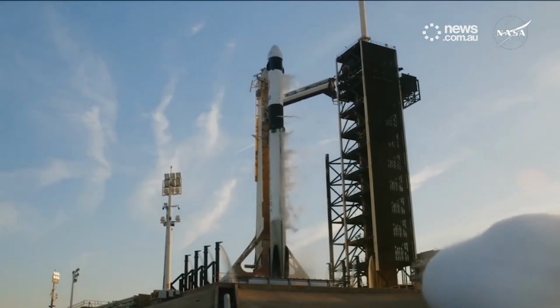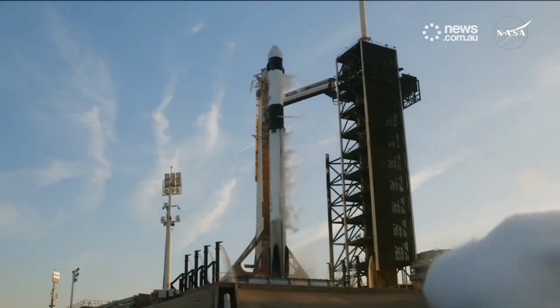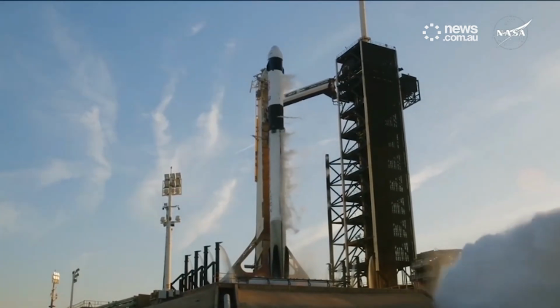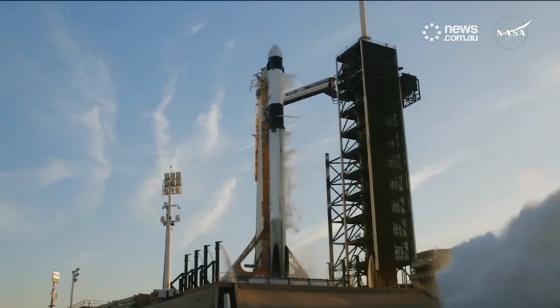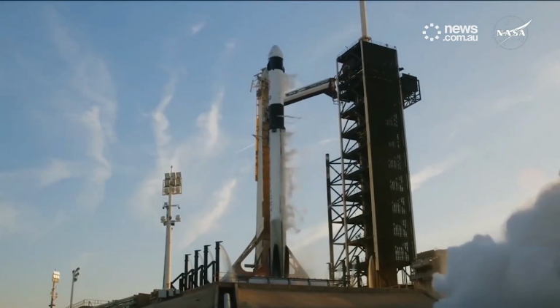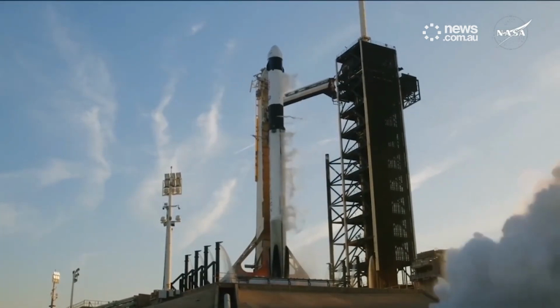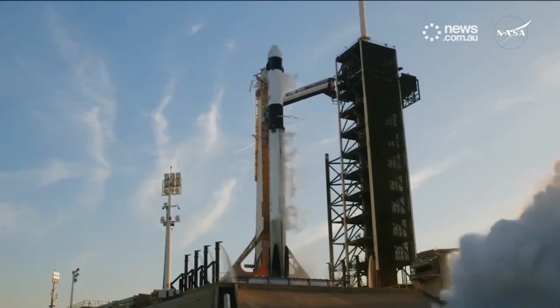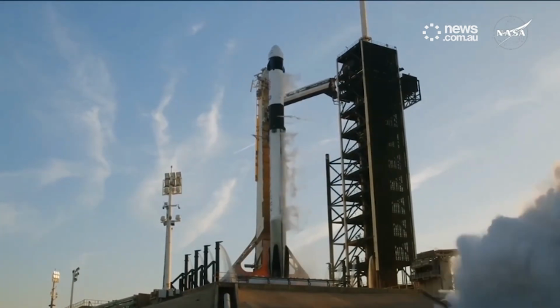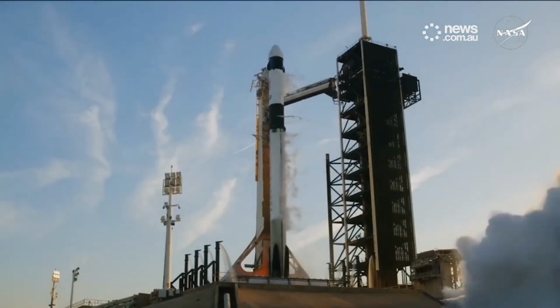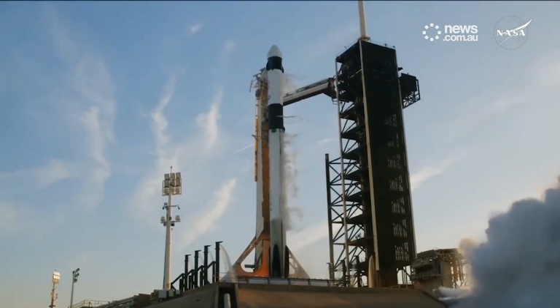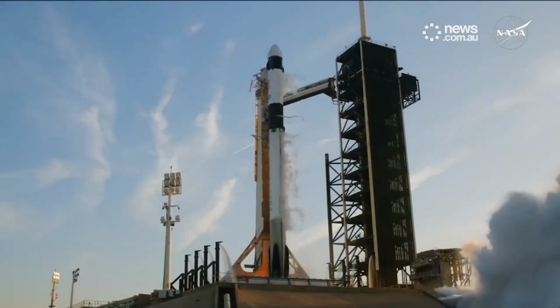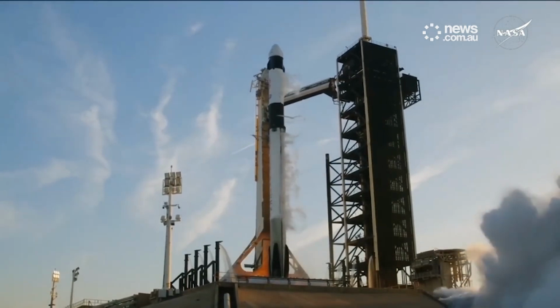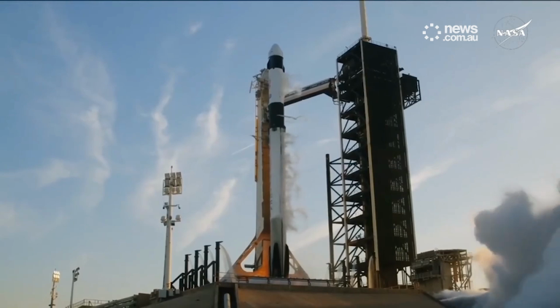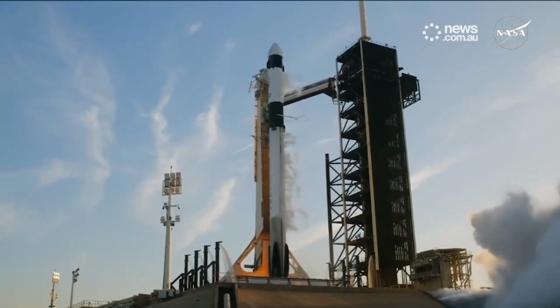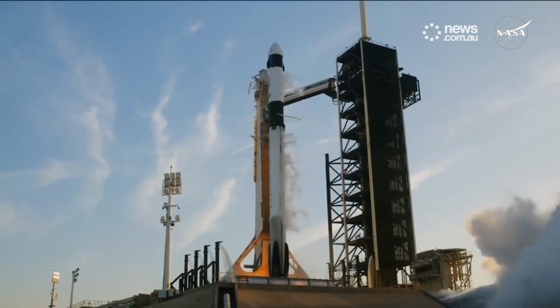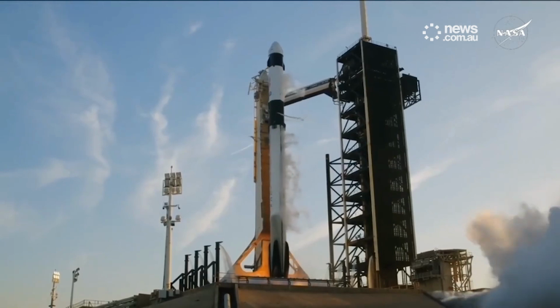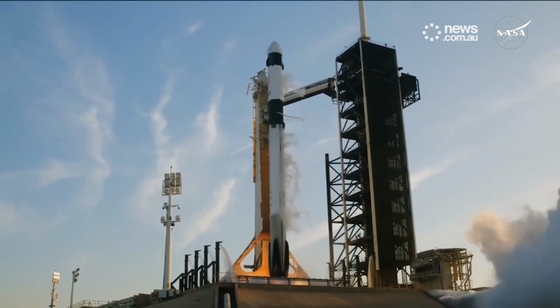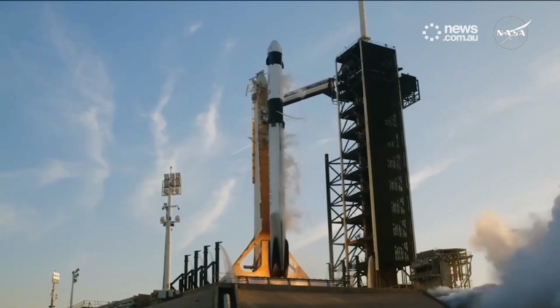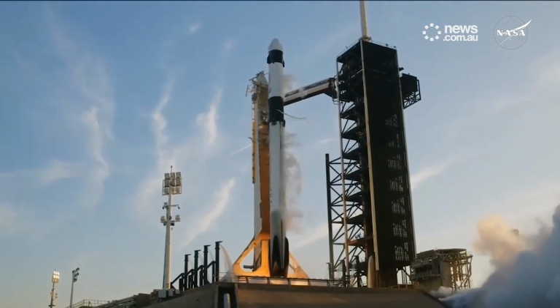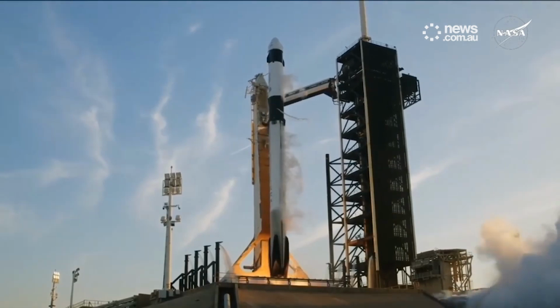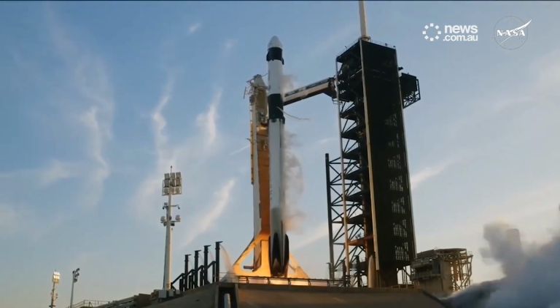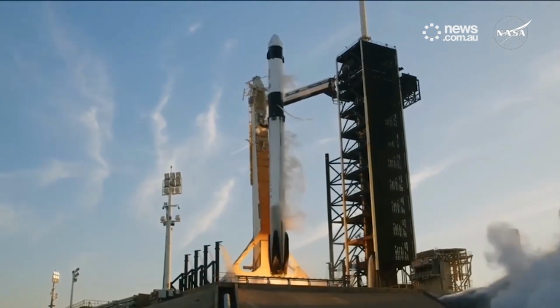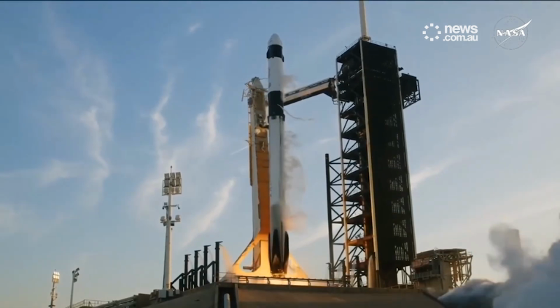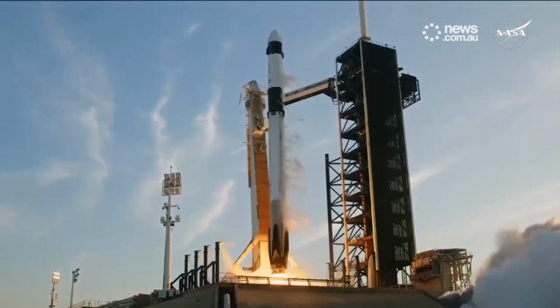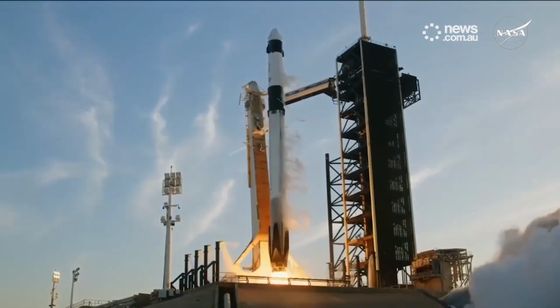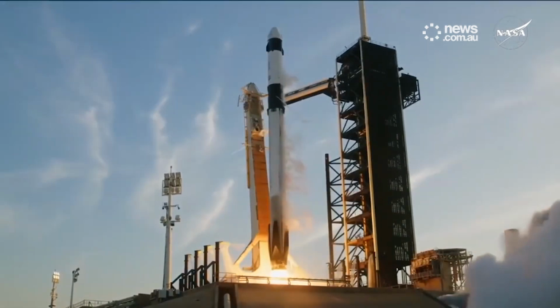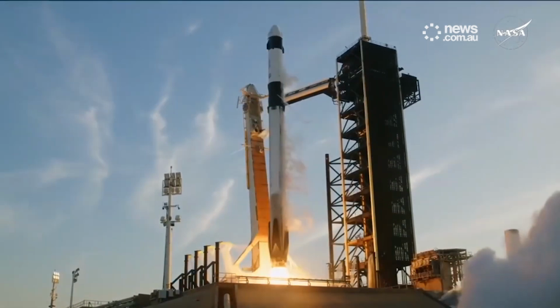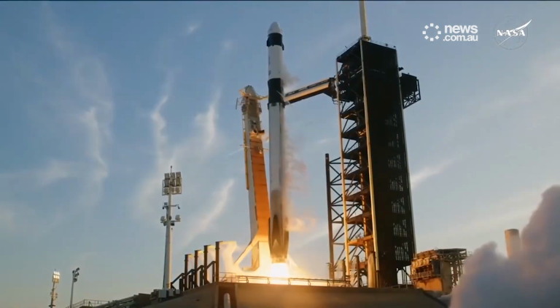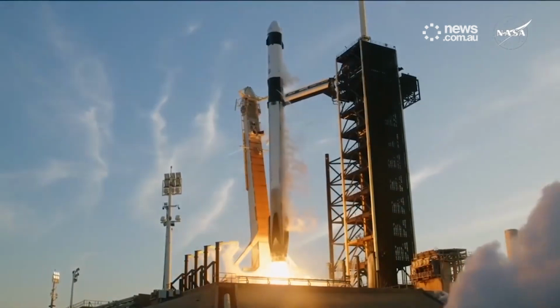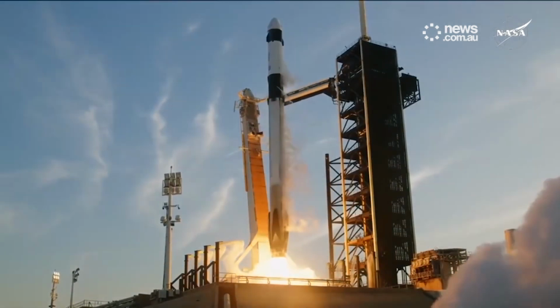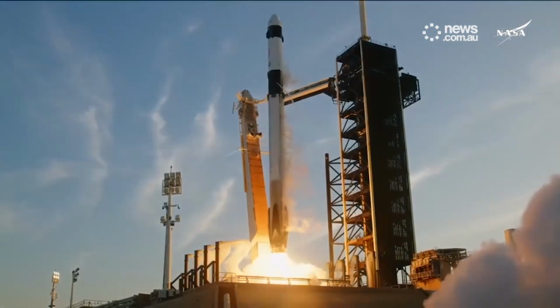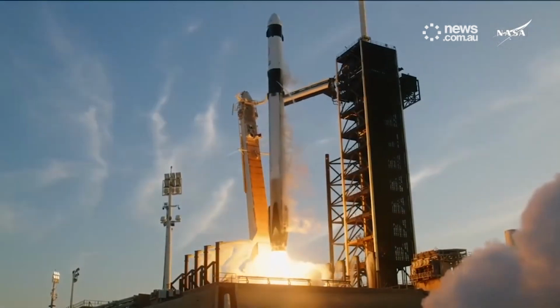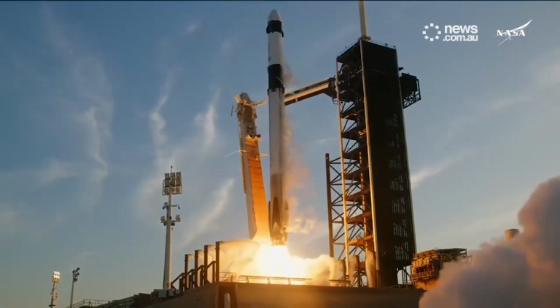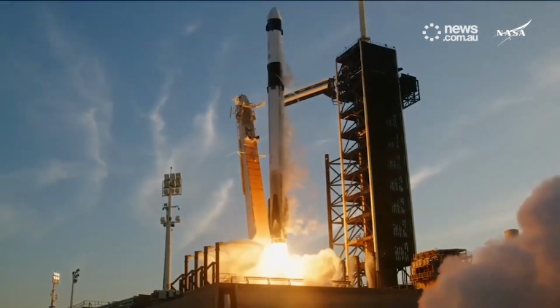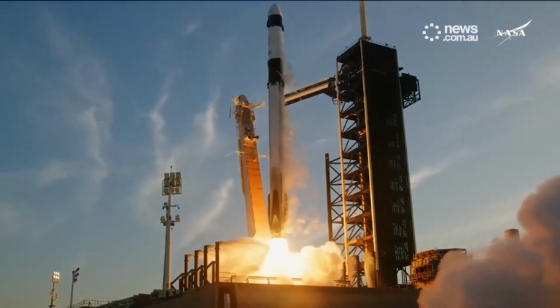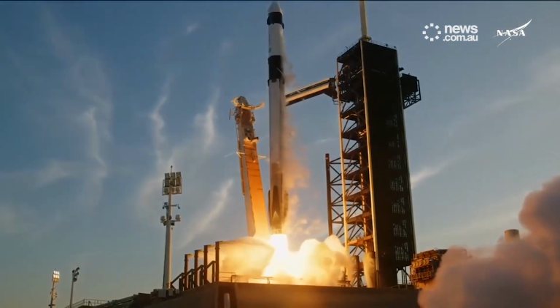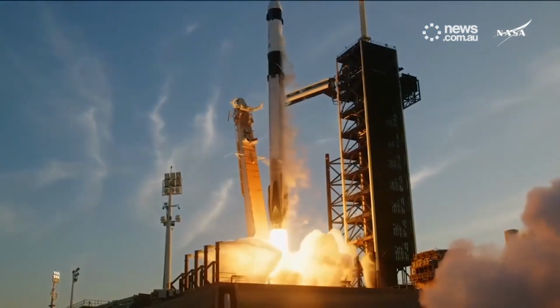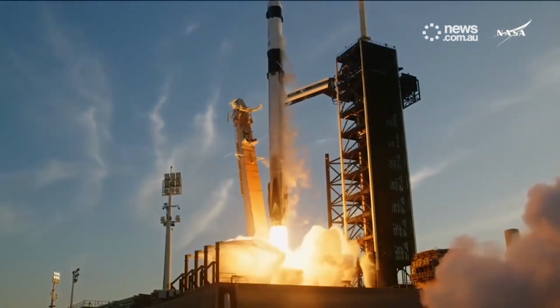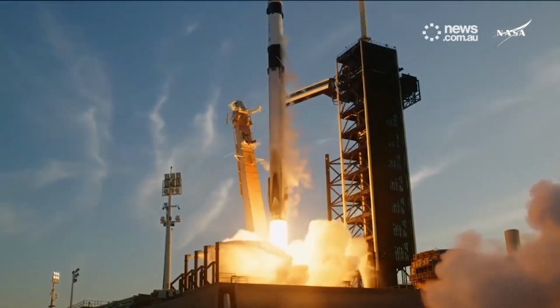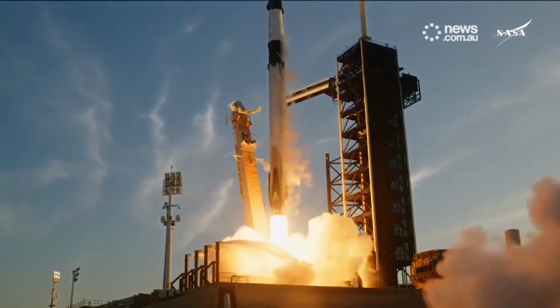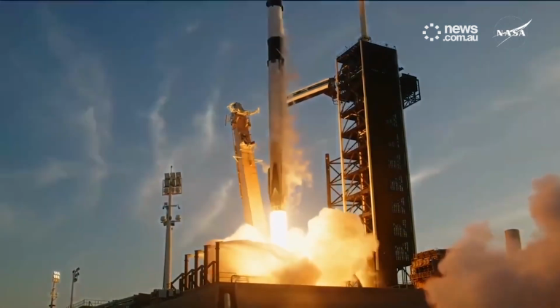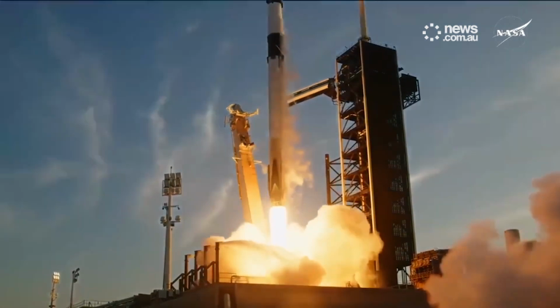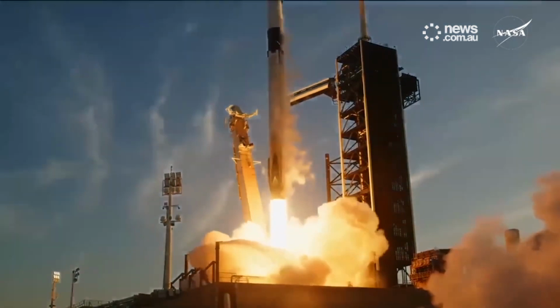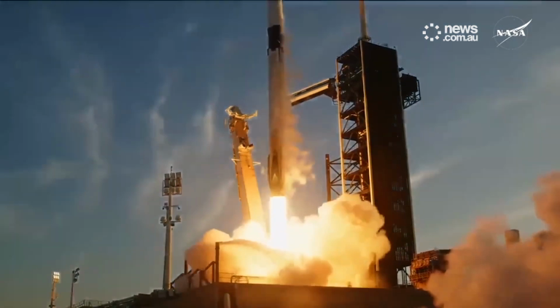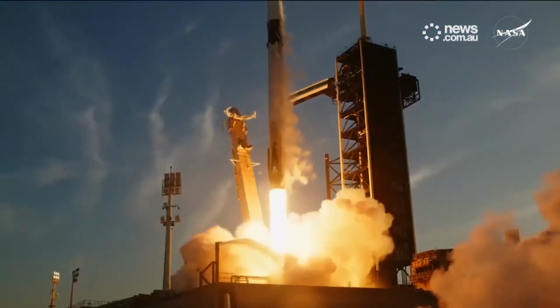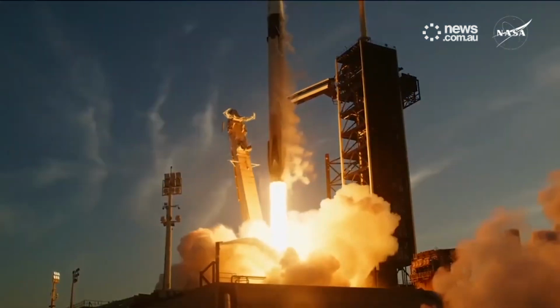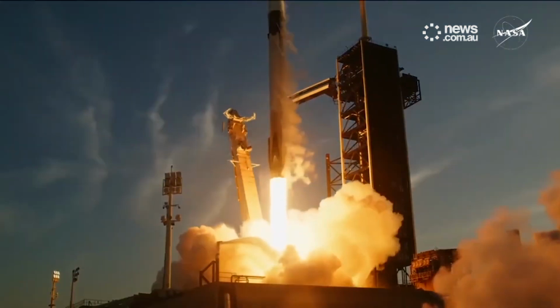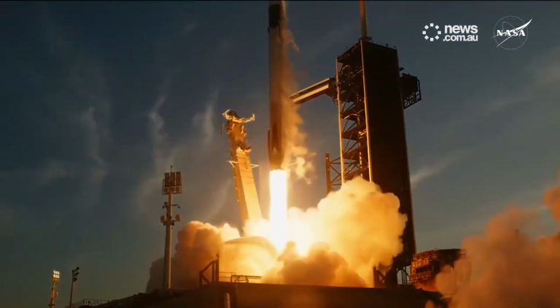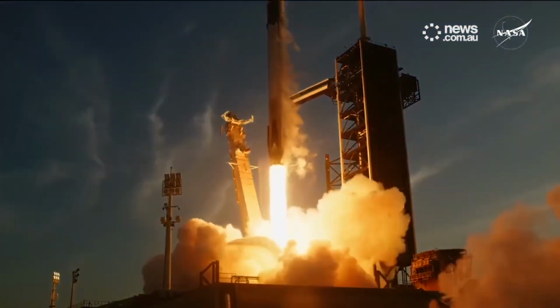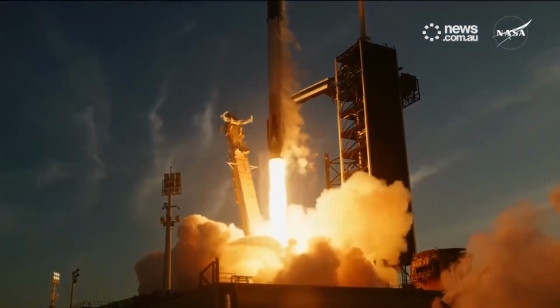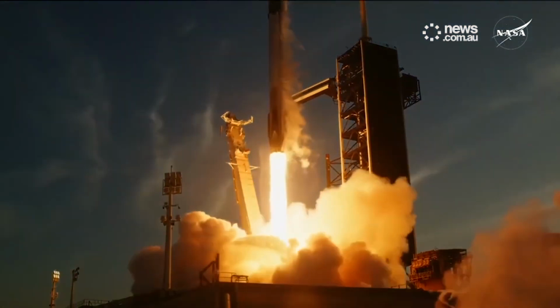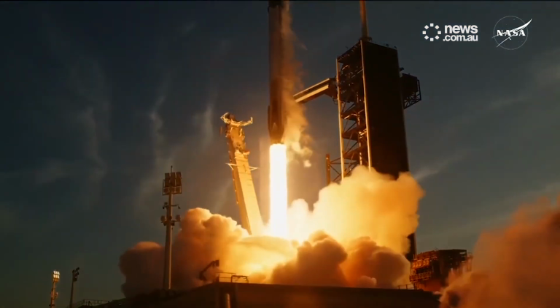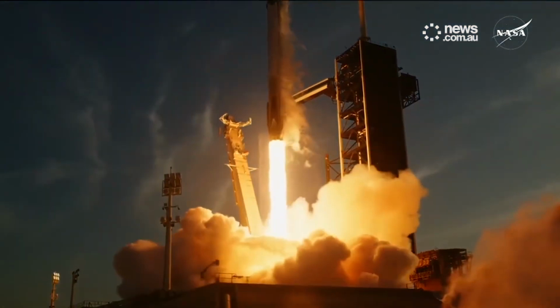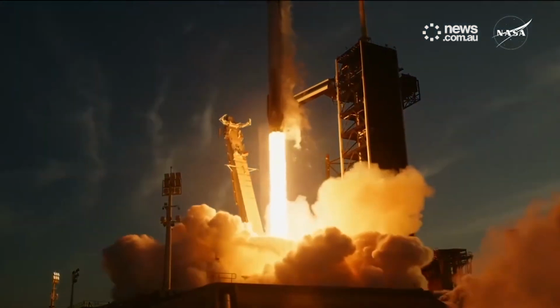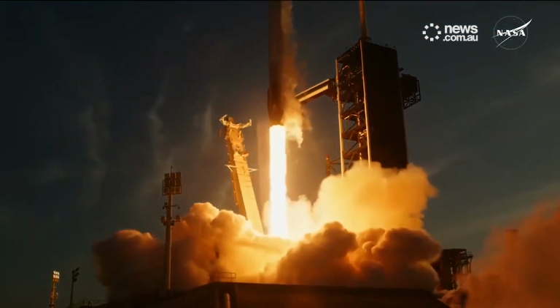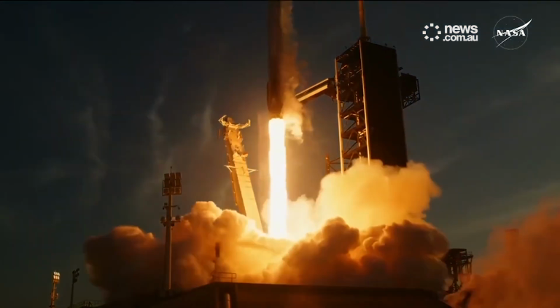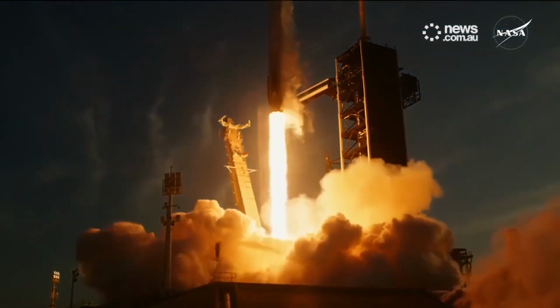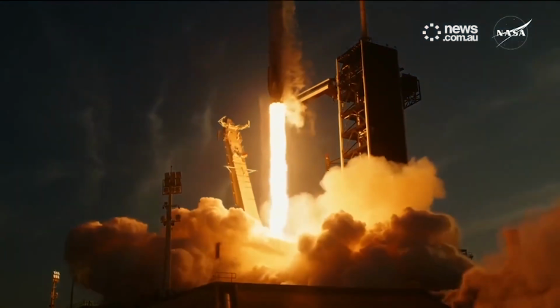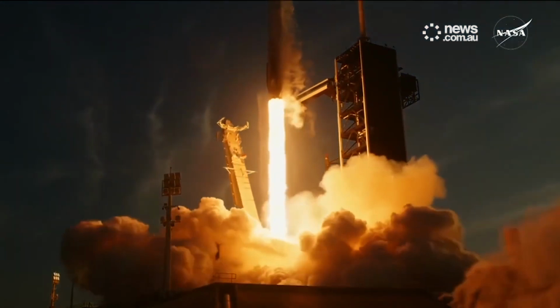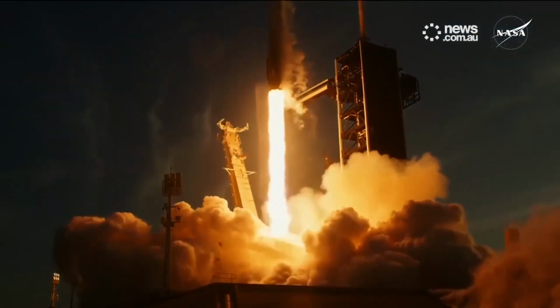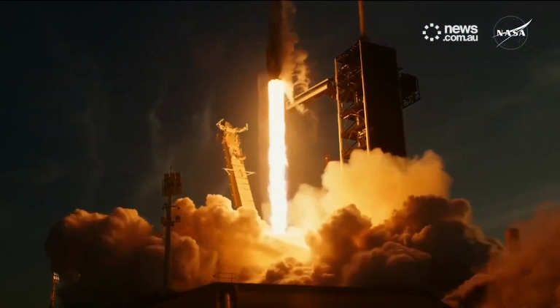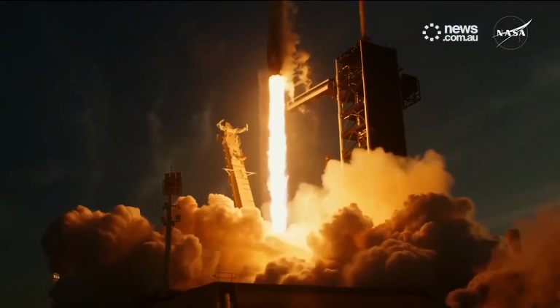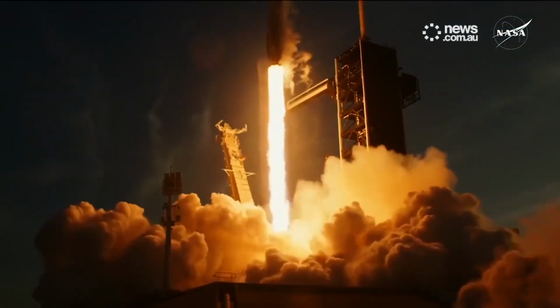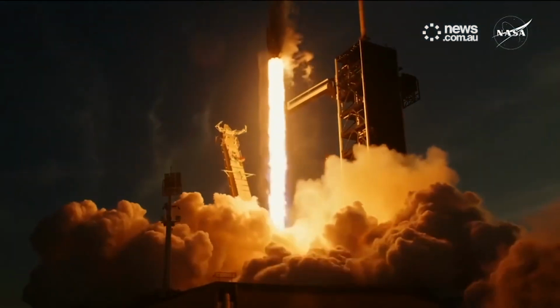Ignition and liftoff. Go SpaceX, go NASA Crew 10.